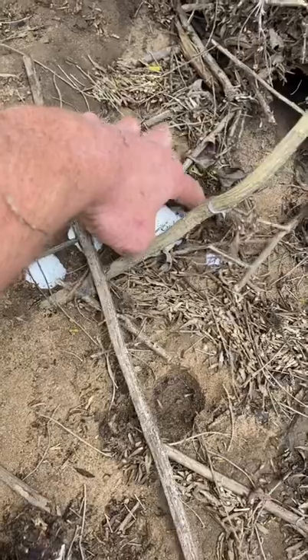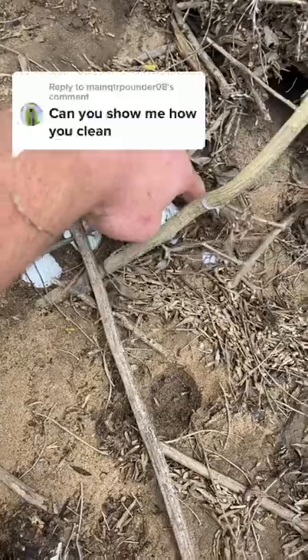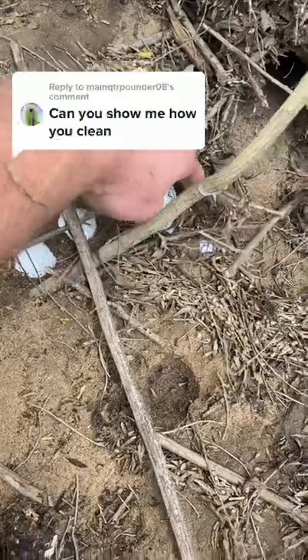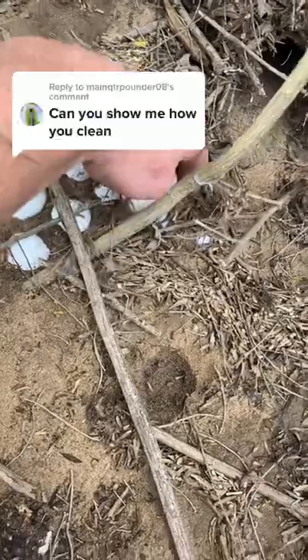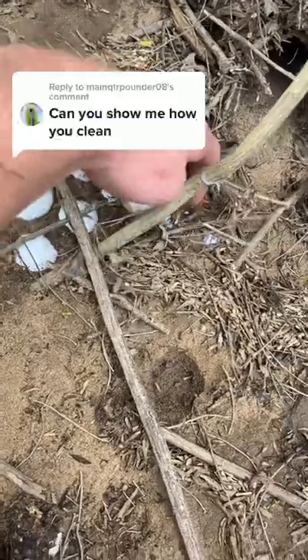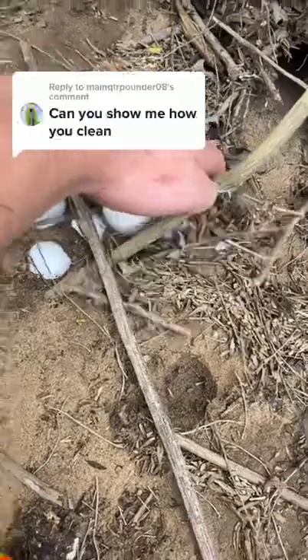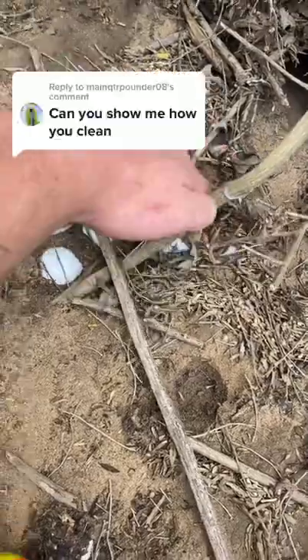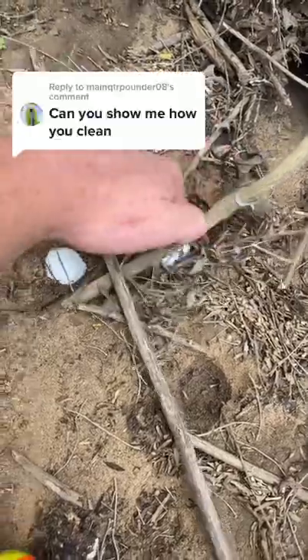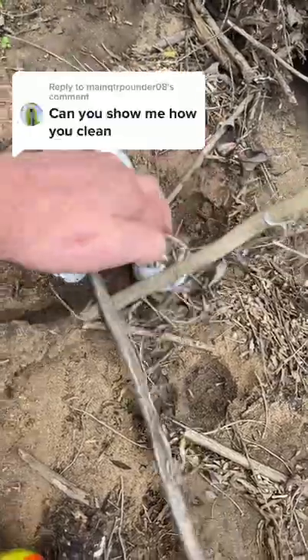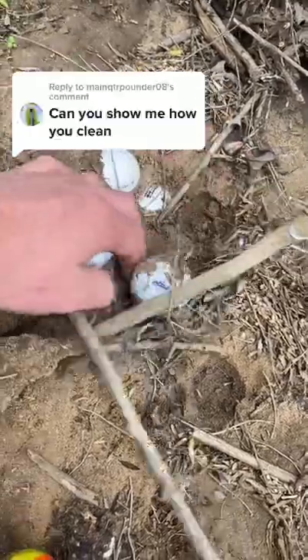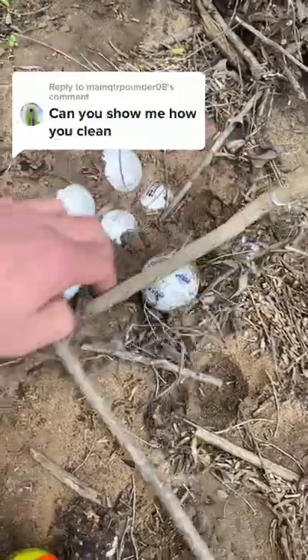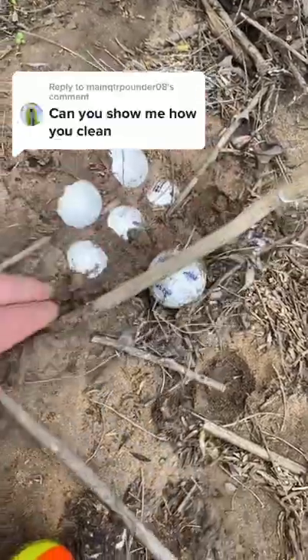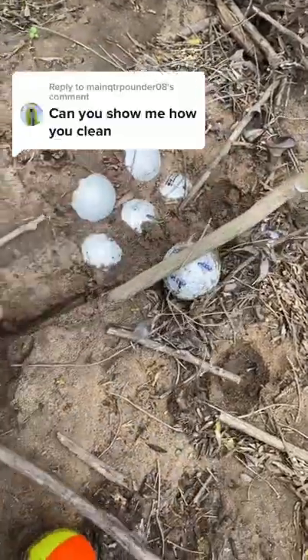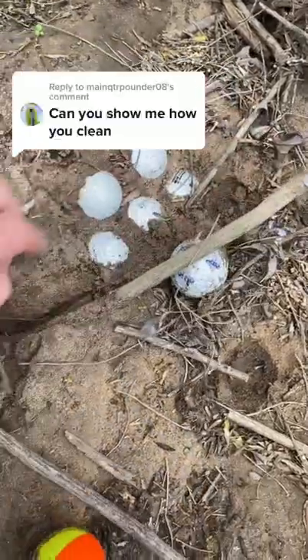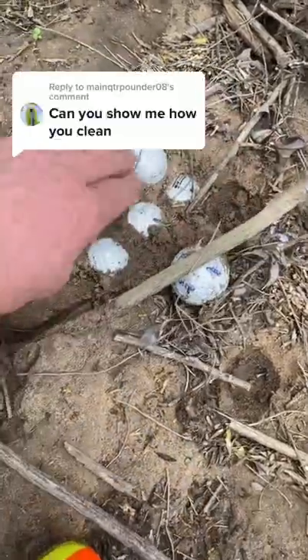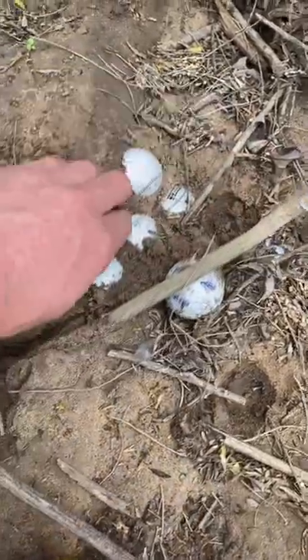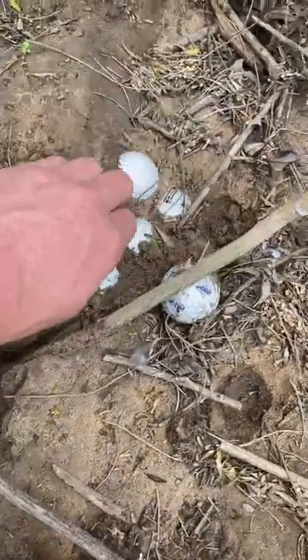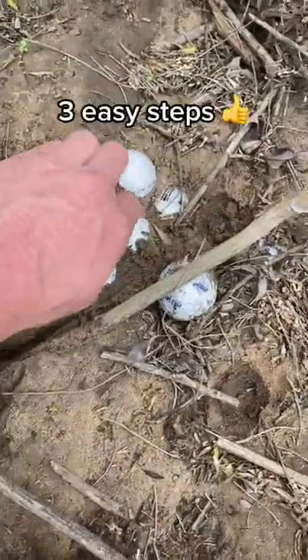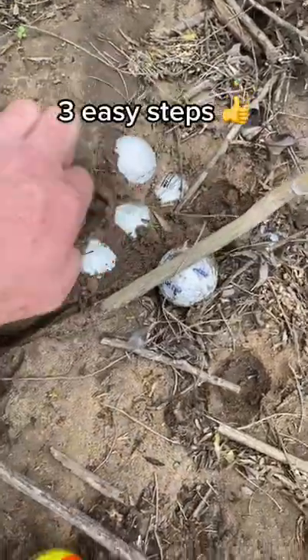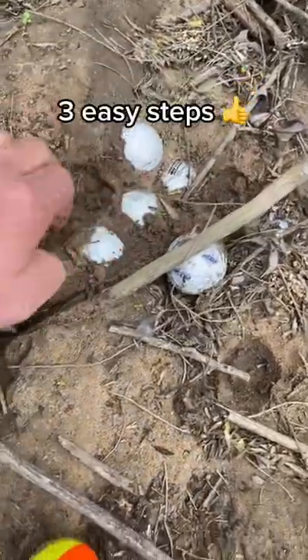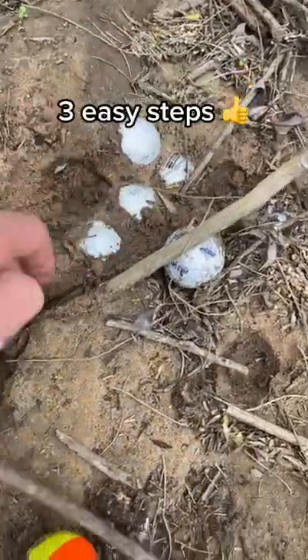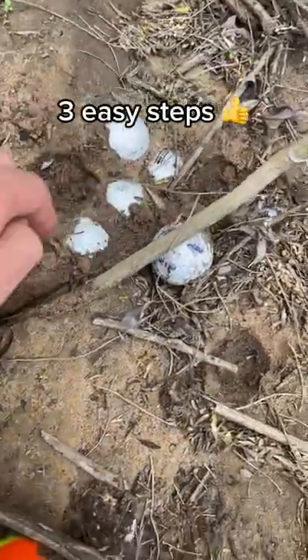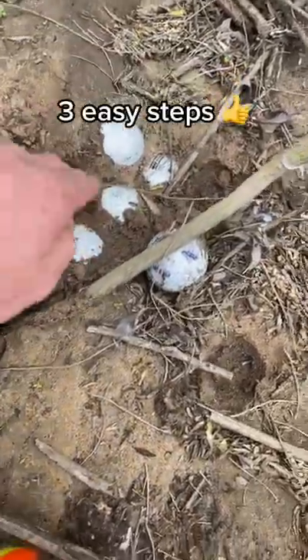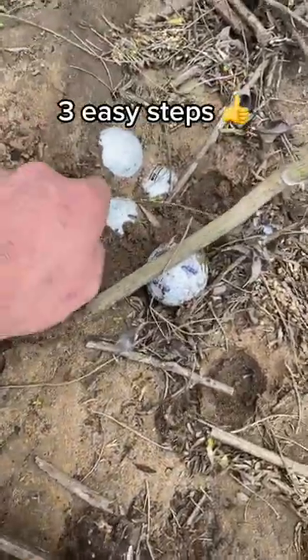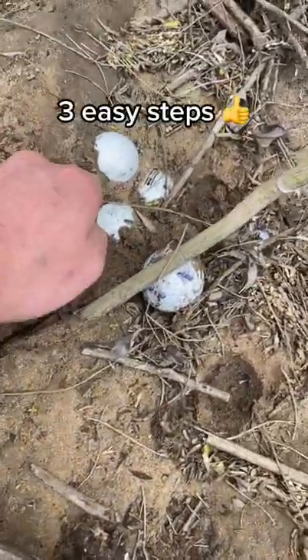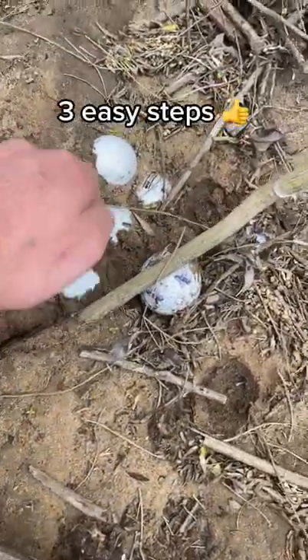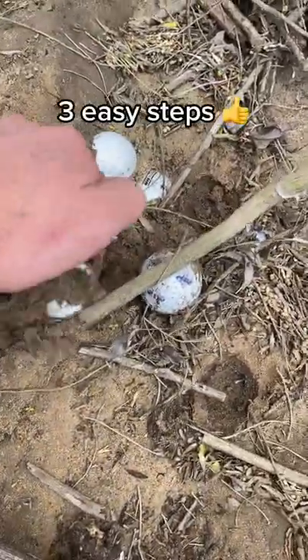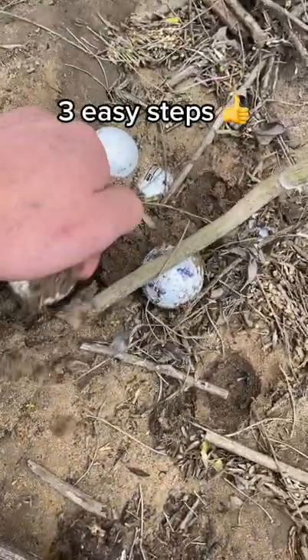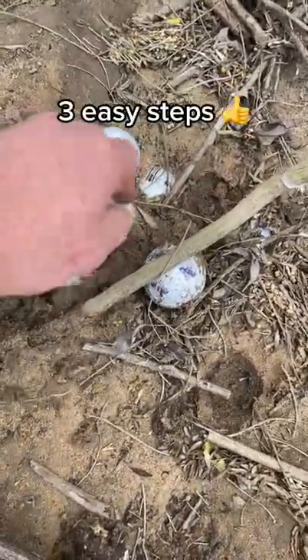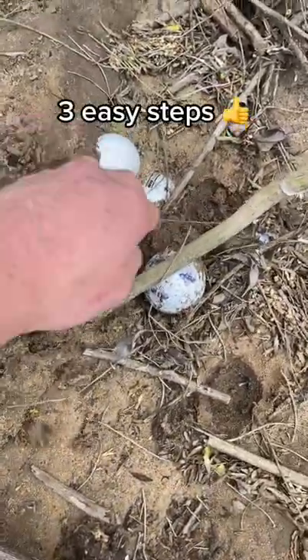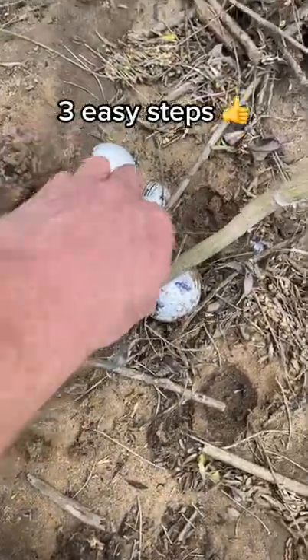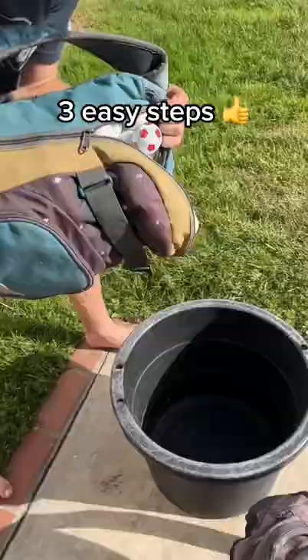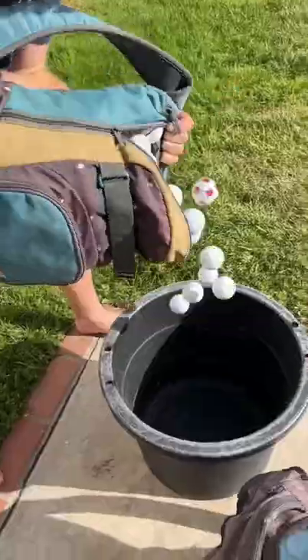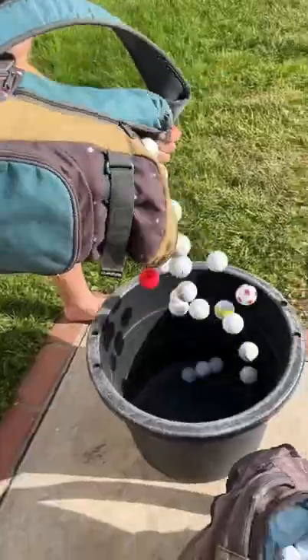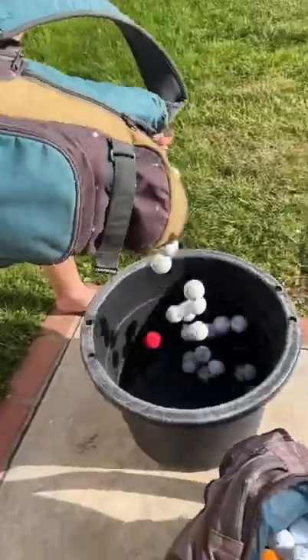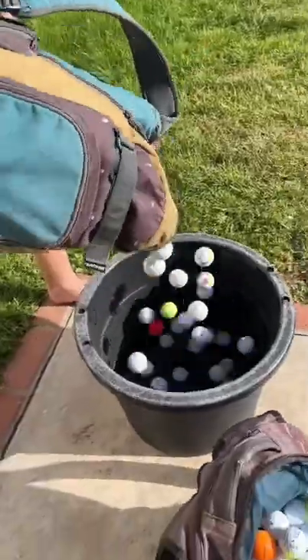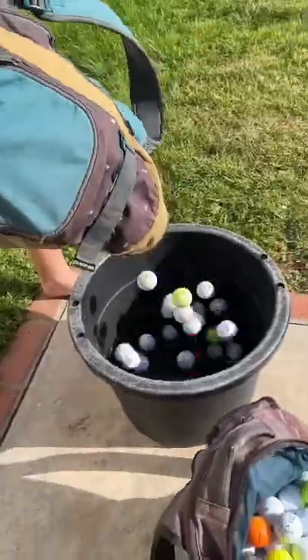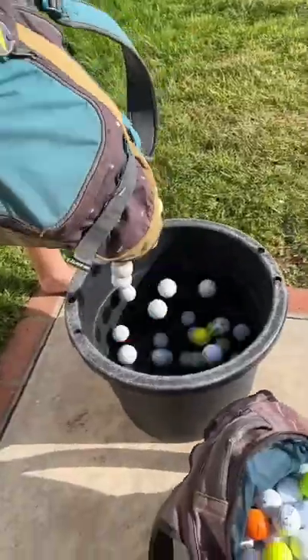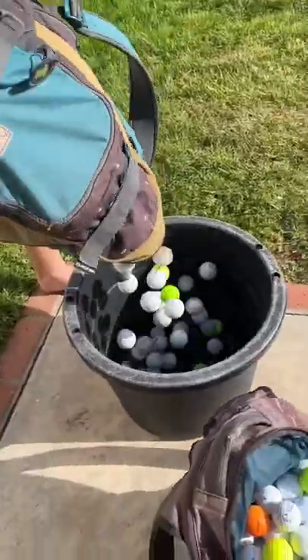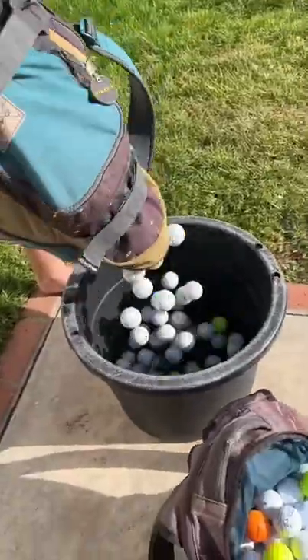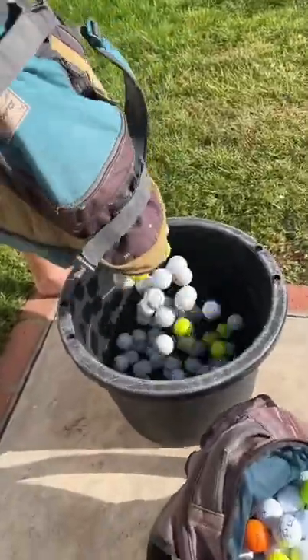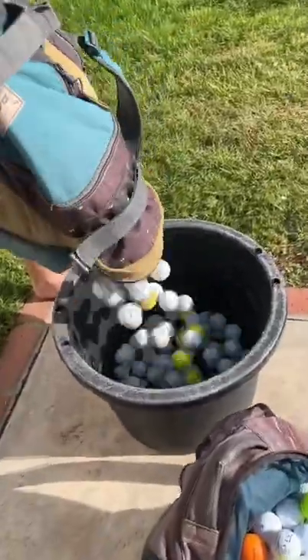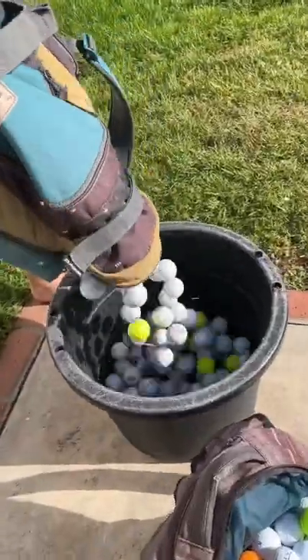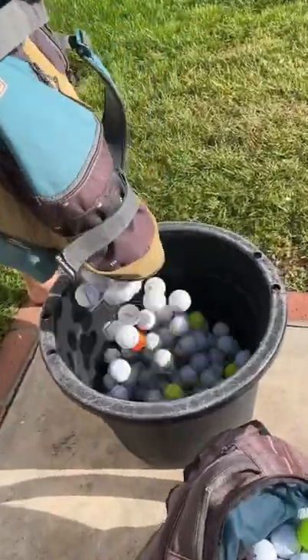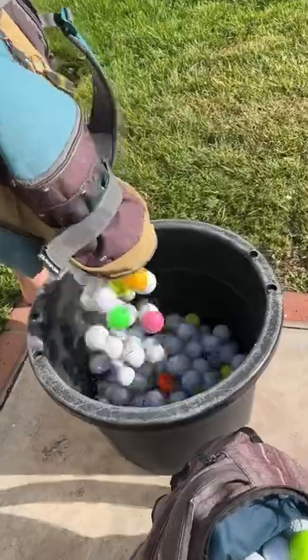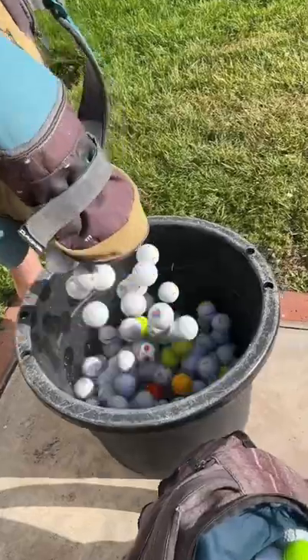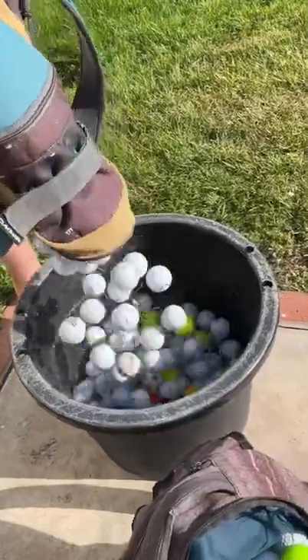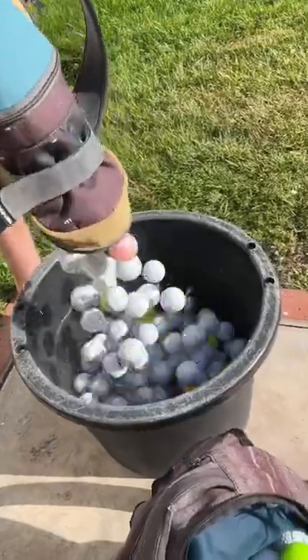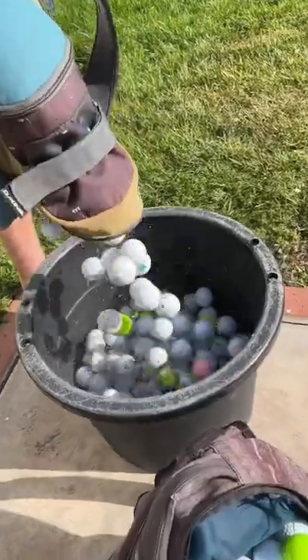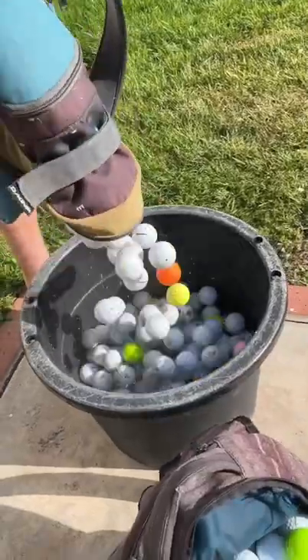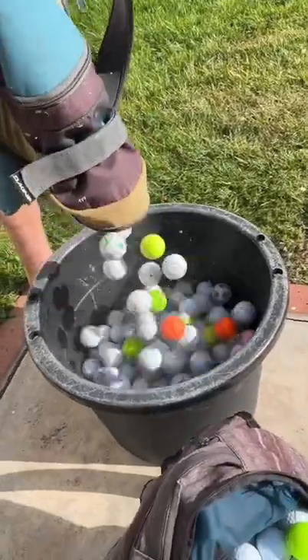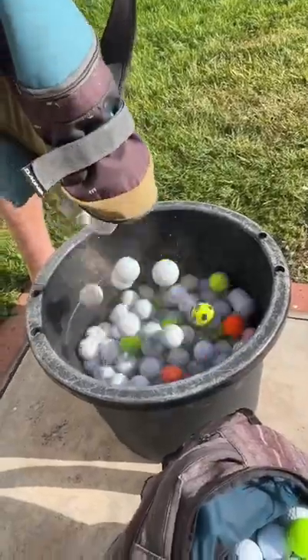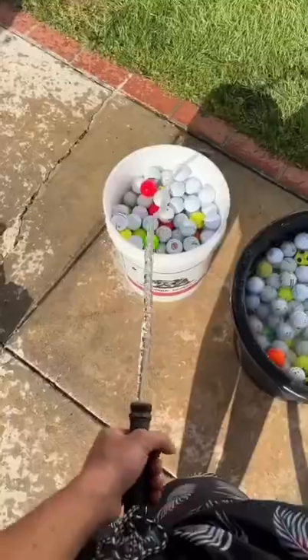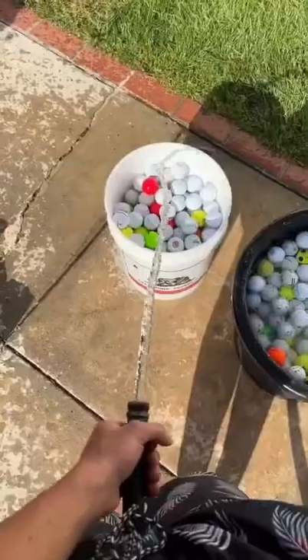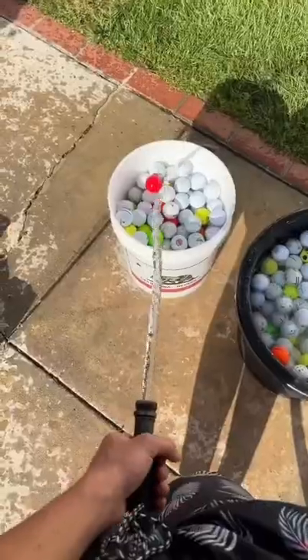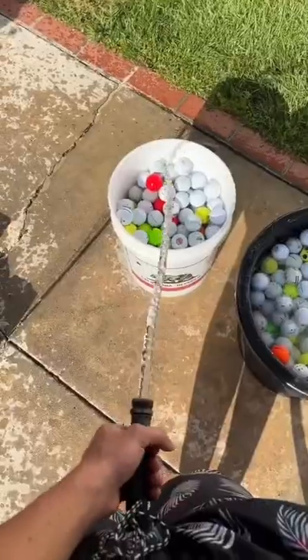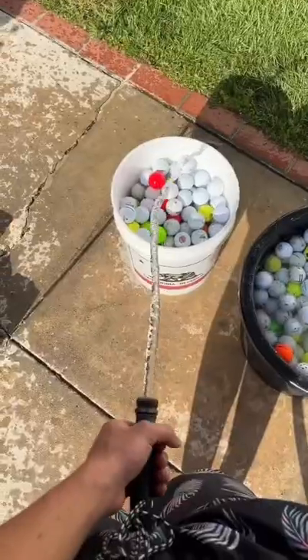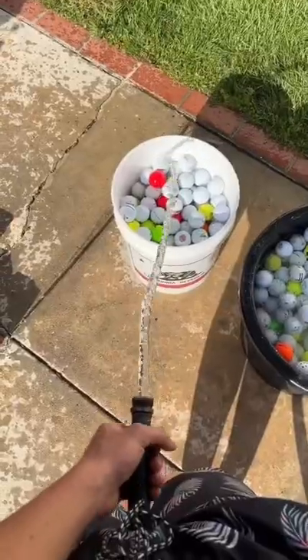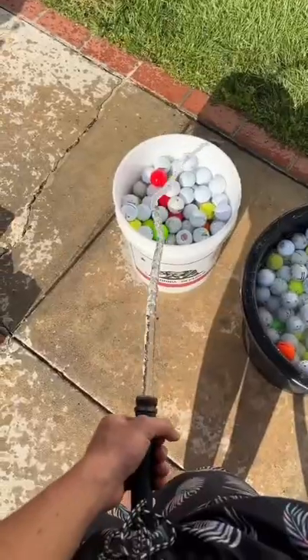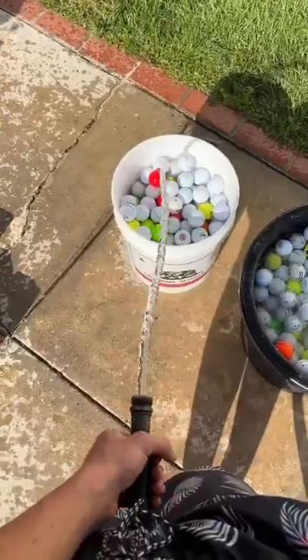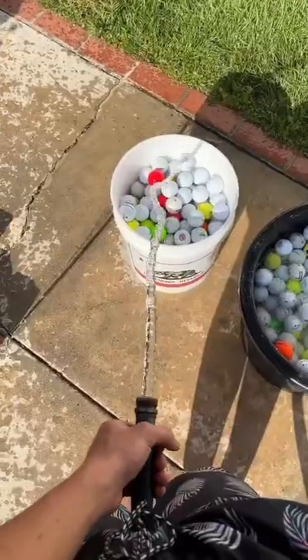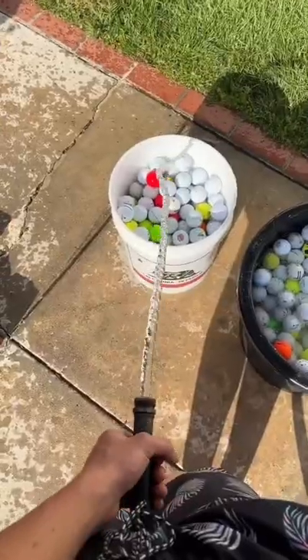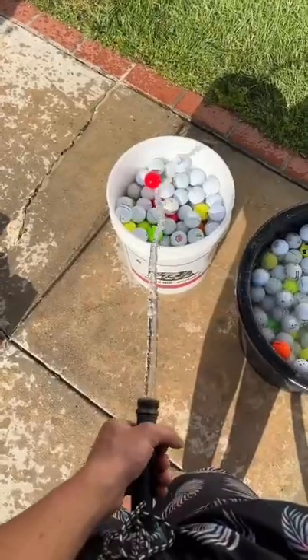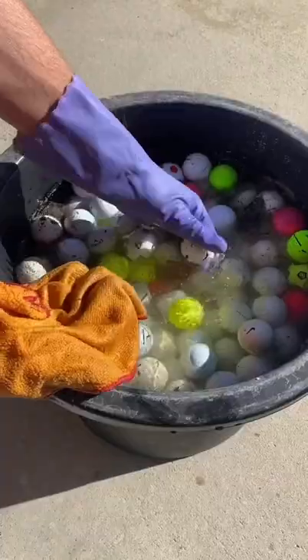Can you show me how you clean? Yeah, of course I can show you how we clean our balls. The first step is to put our balls in a bucket and then we get them nice and wet with some water.